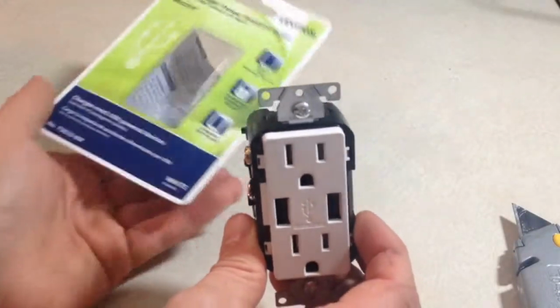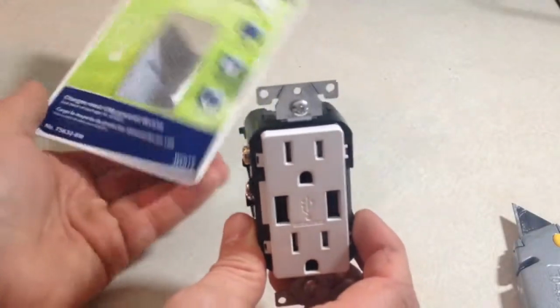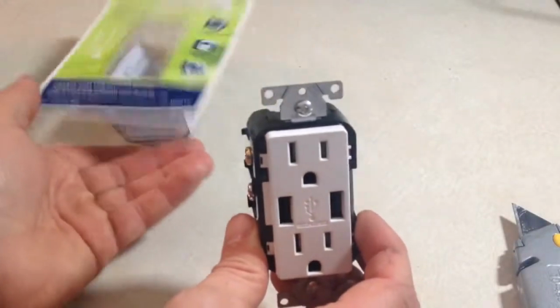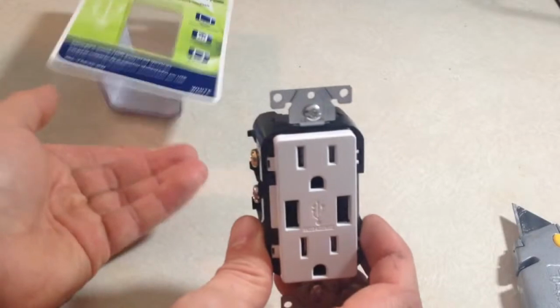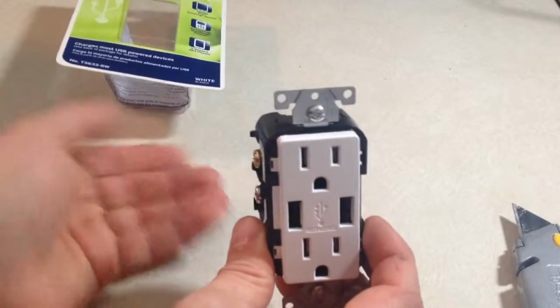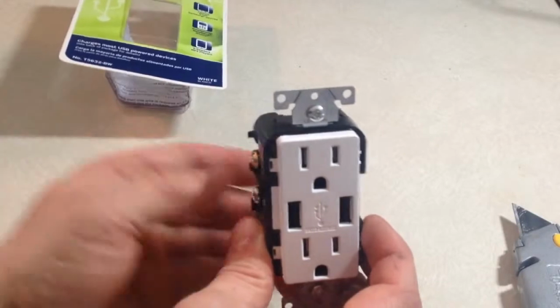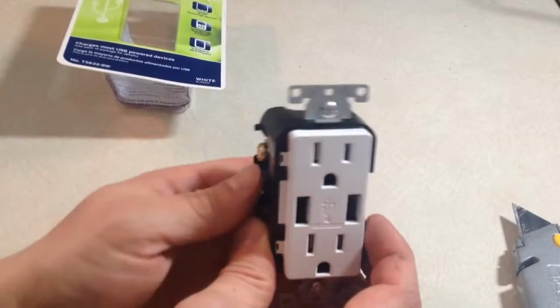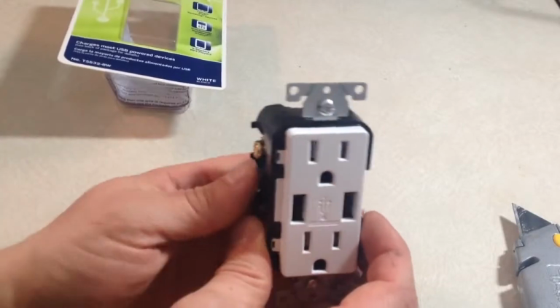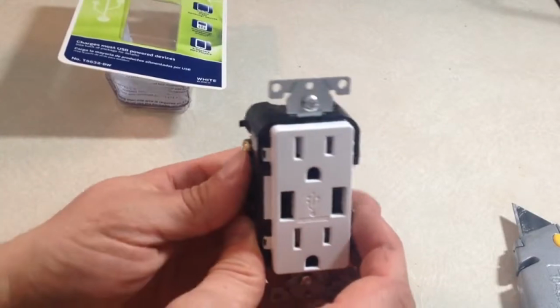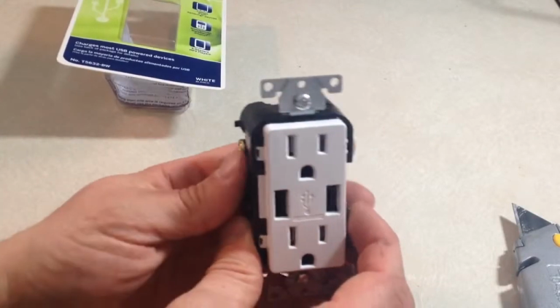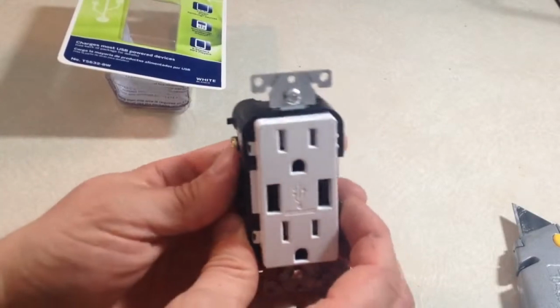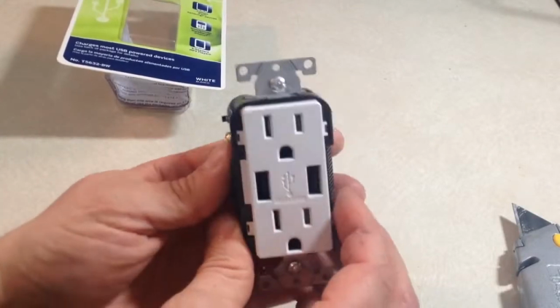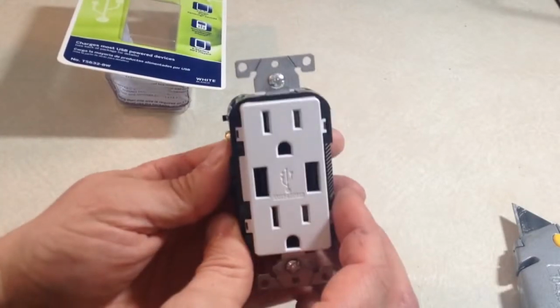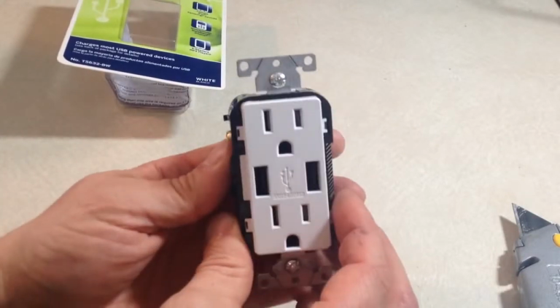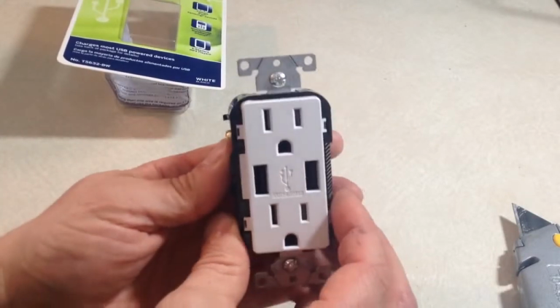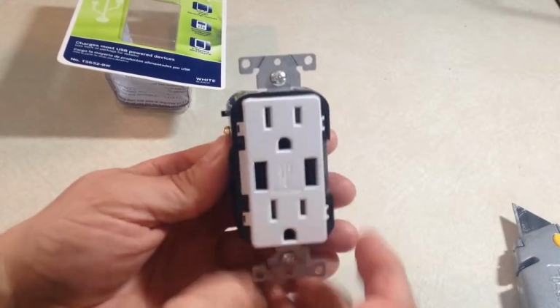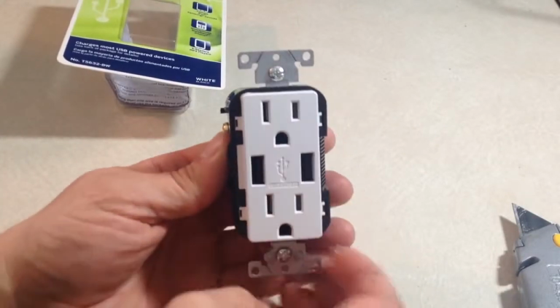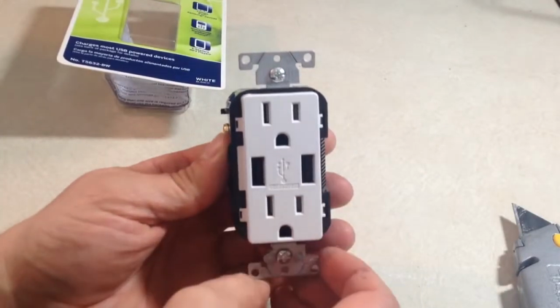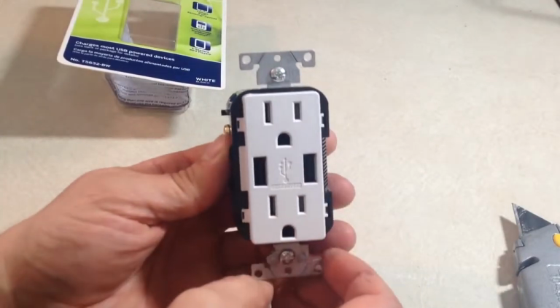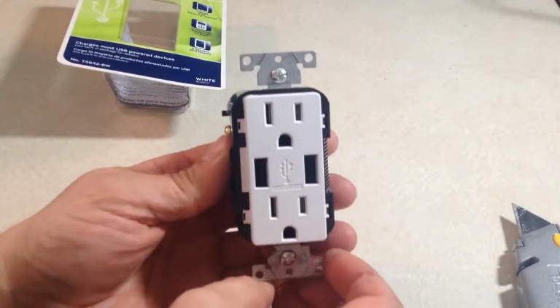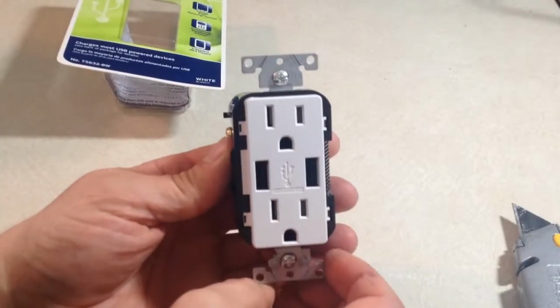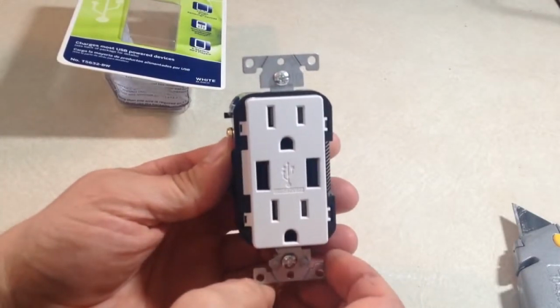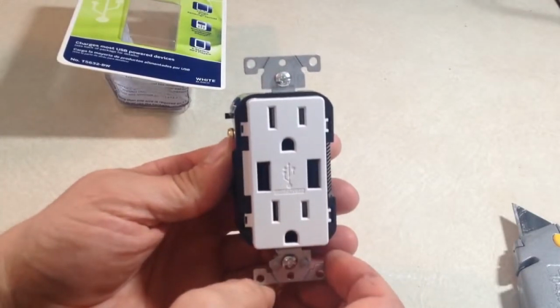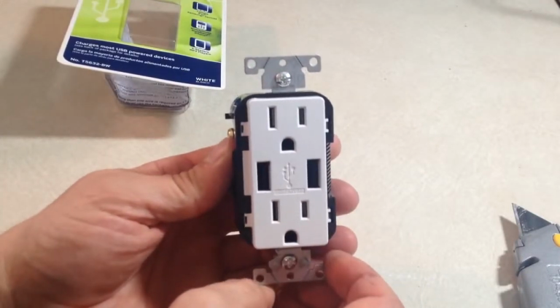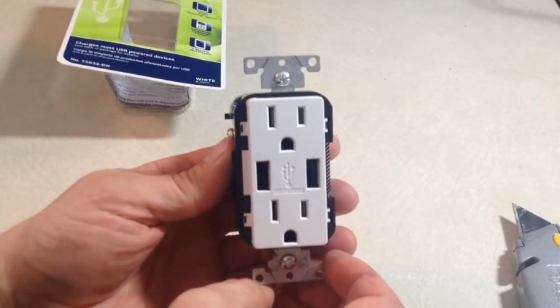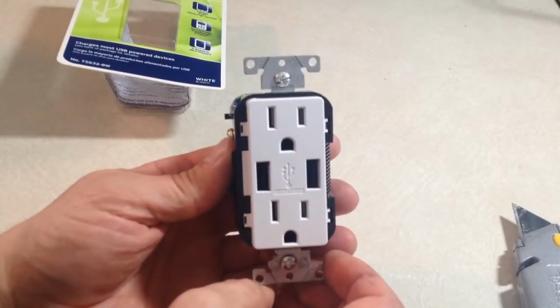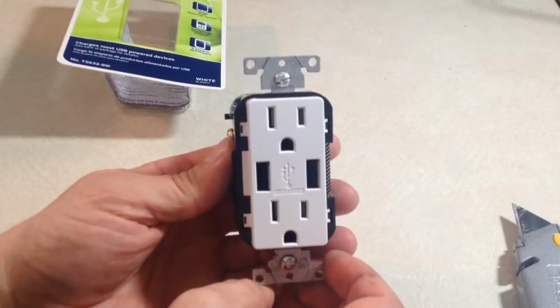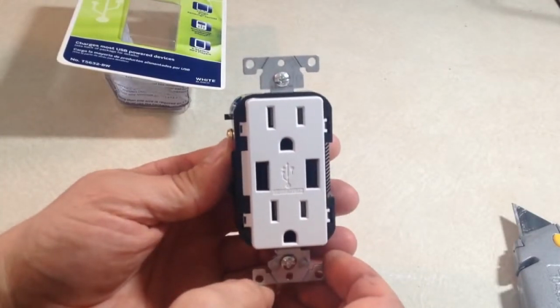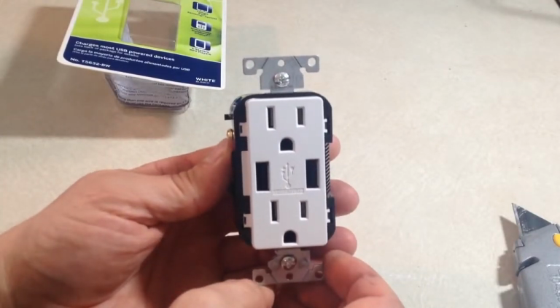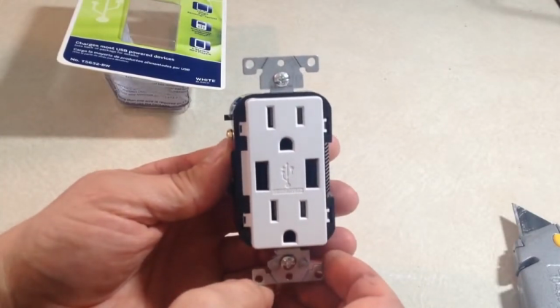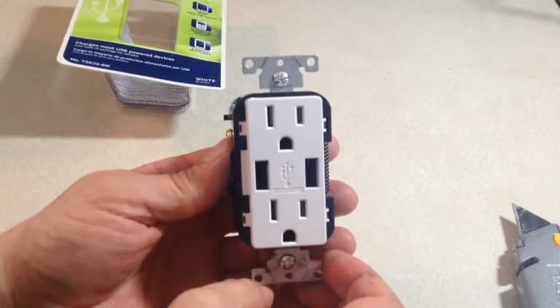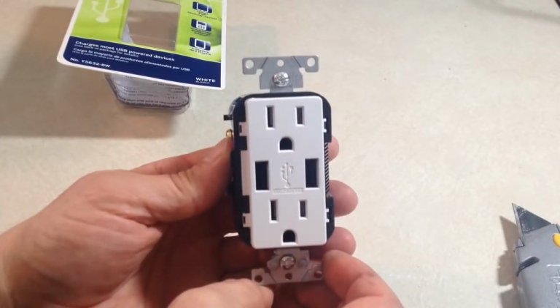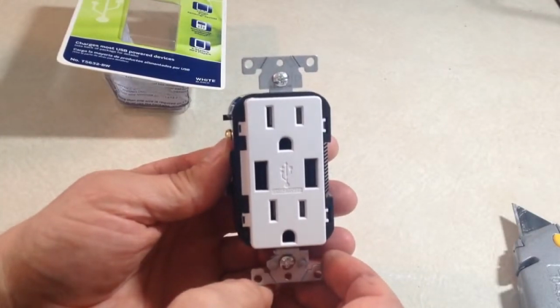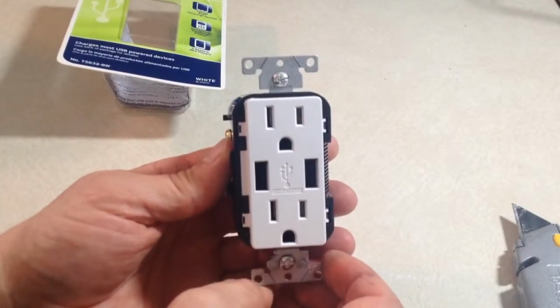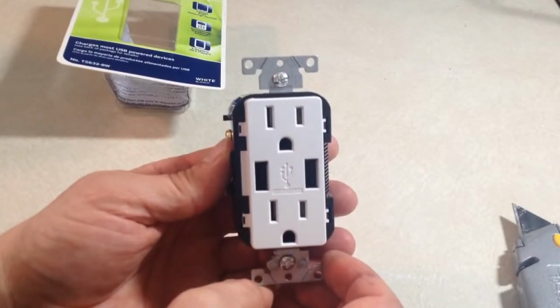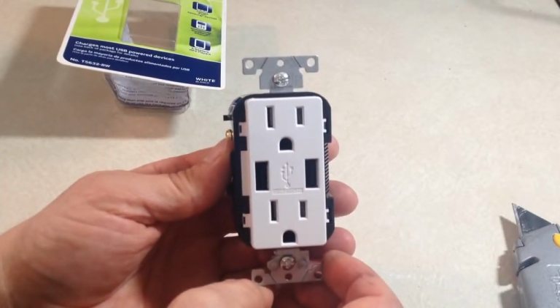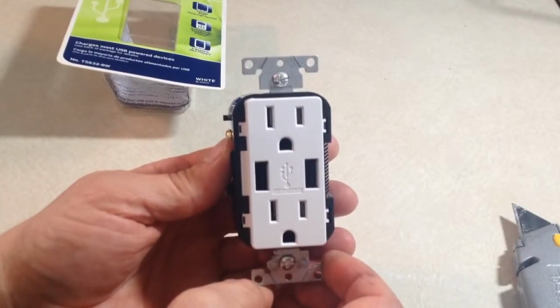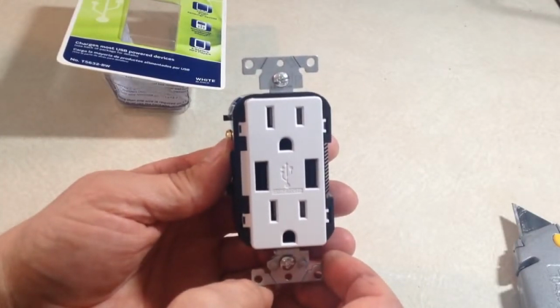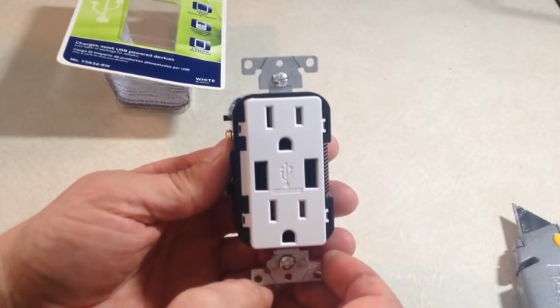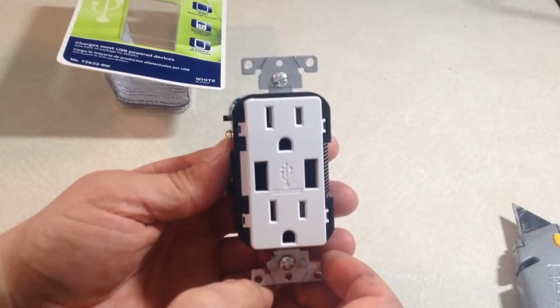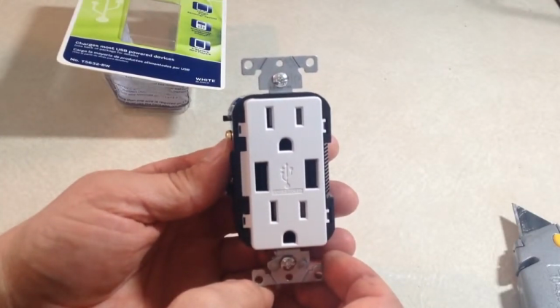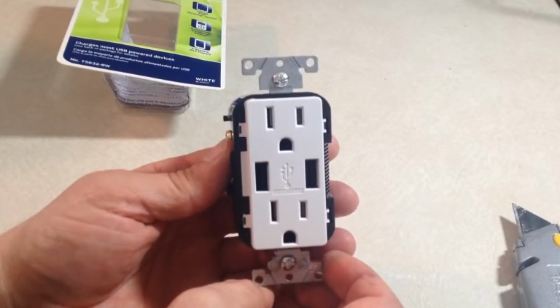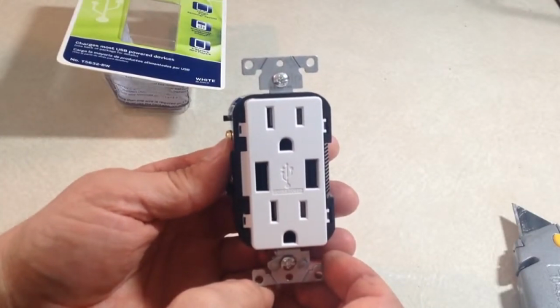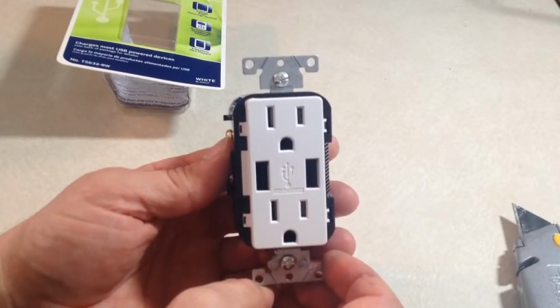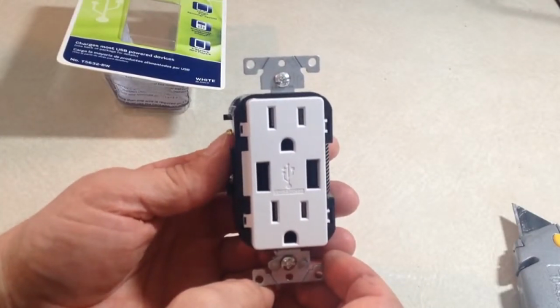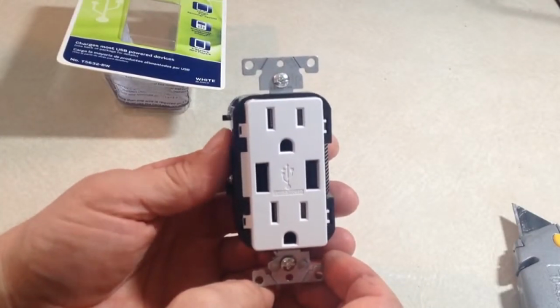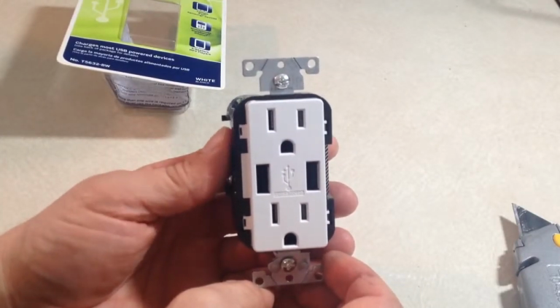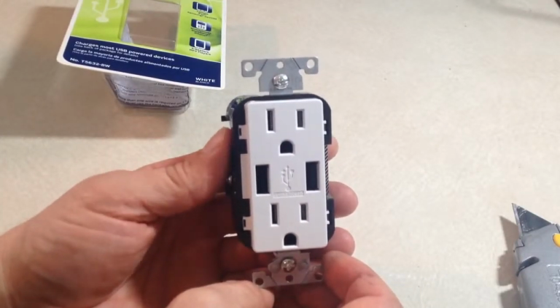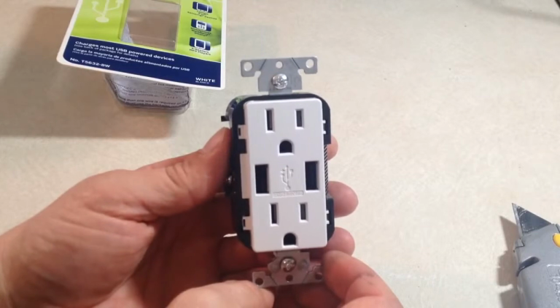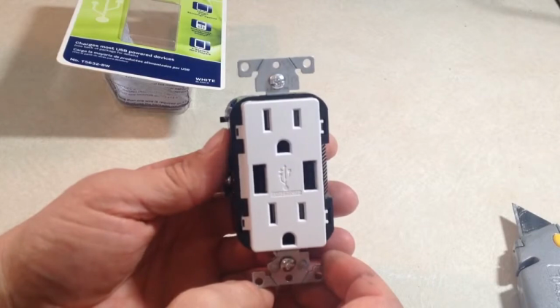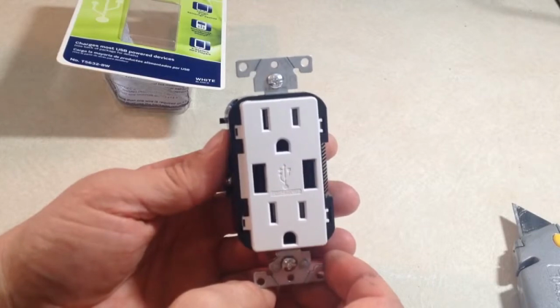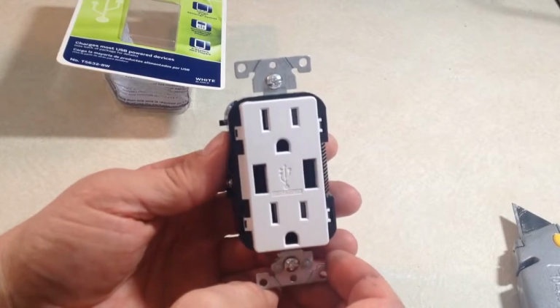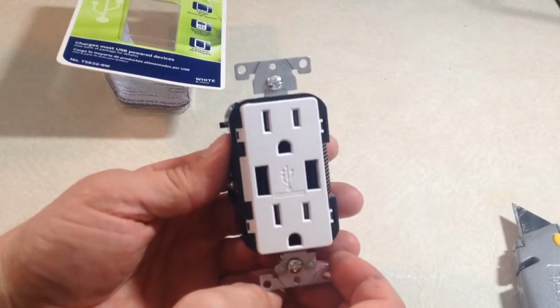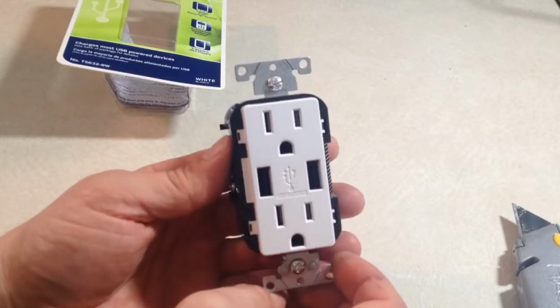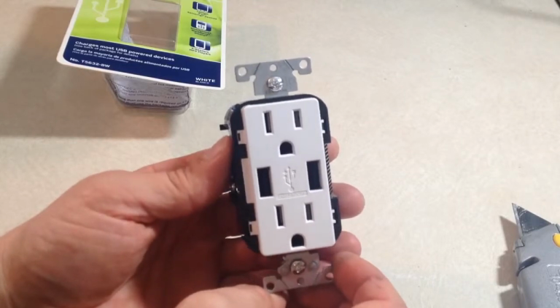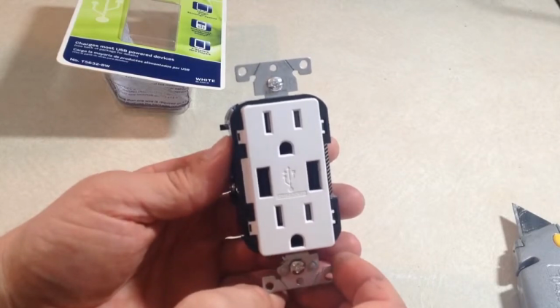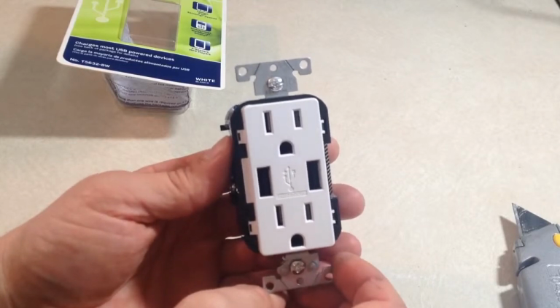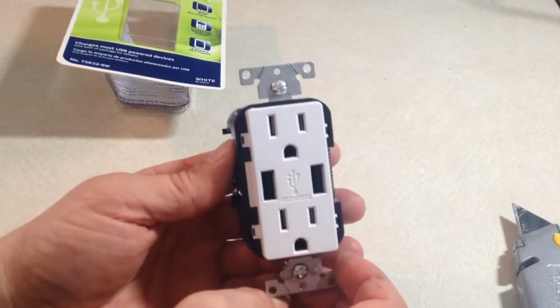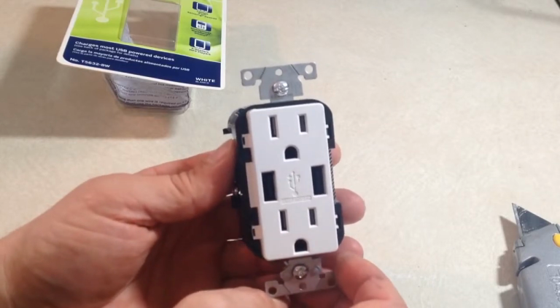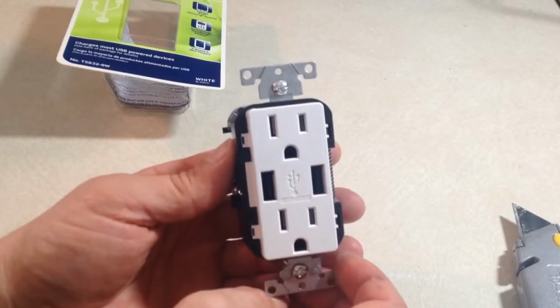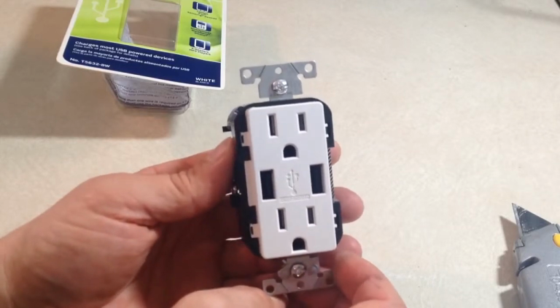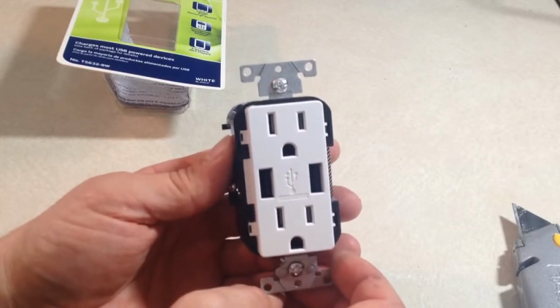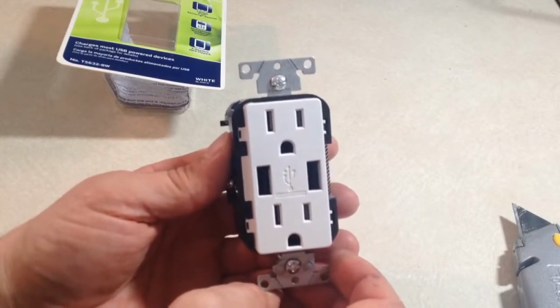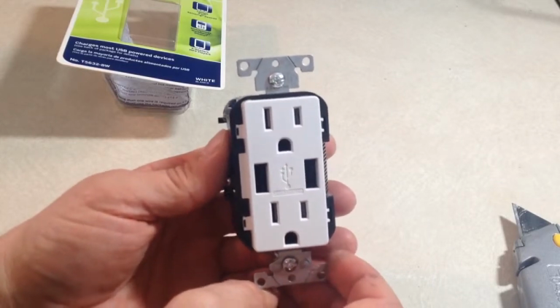I'm going to get this installed and plug in a device so you can see how it works.